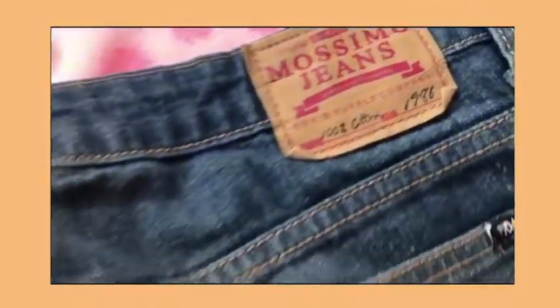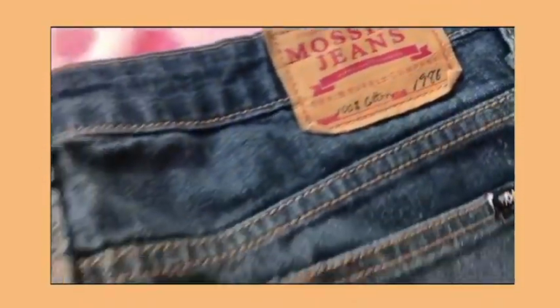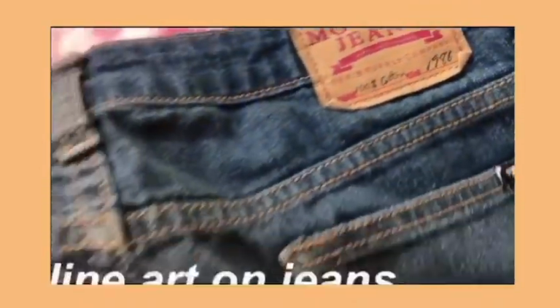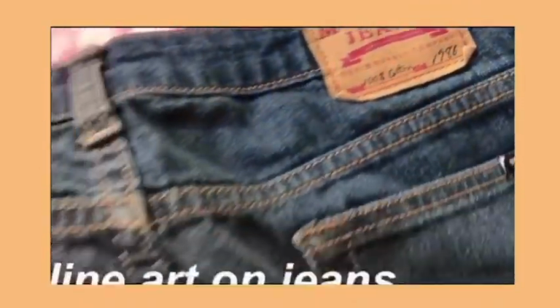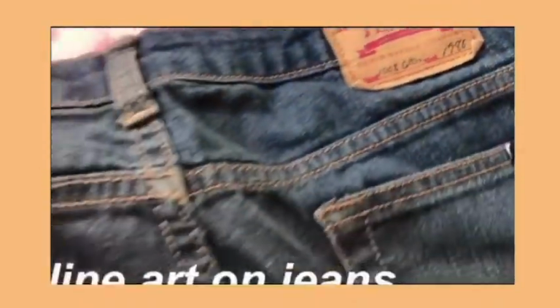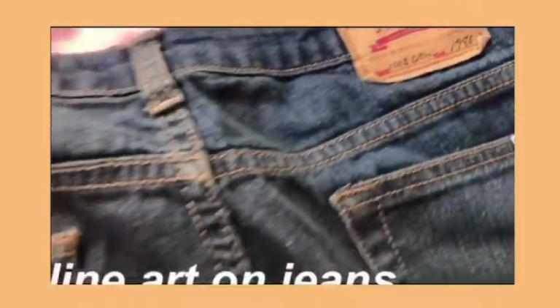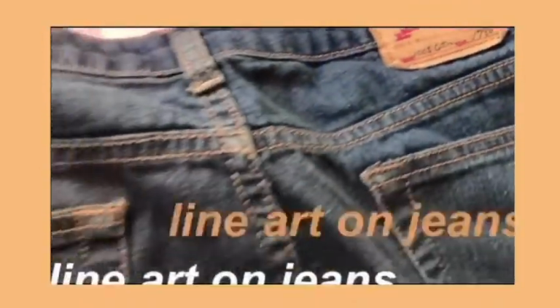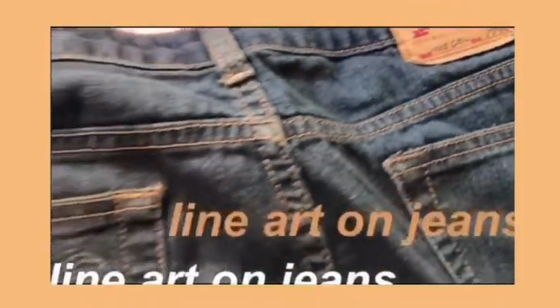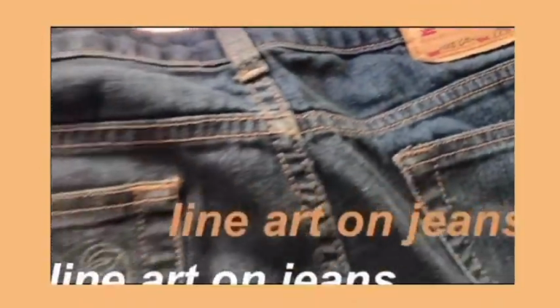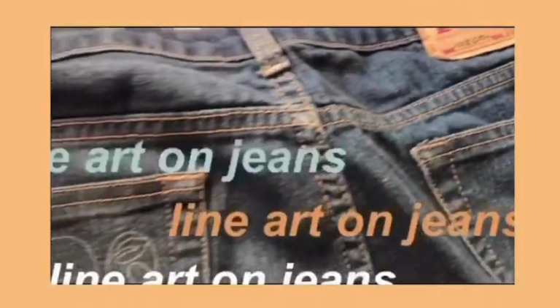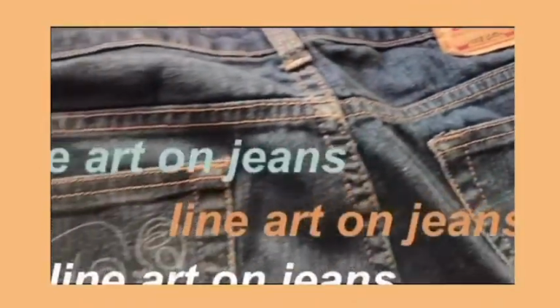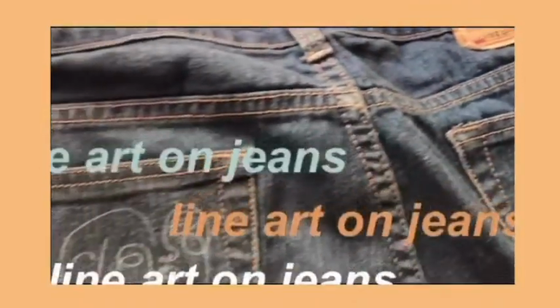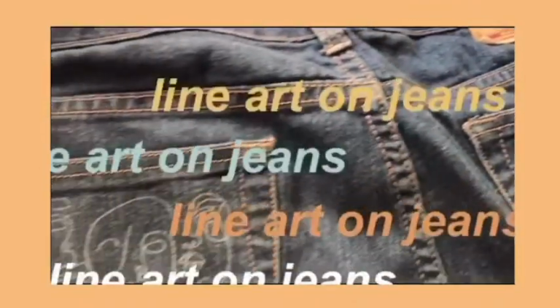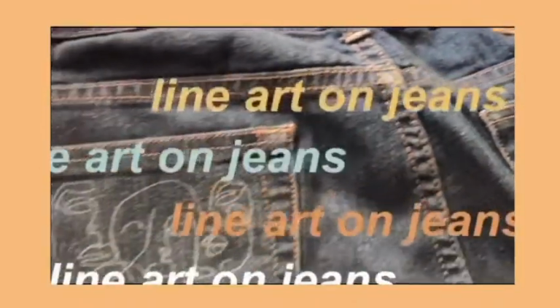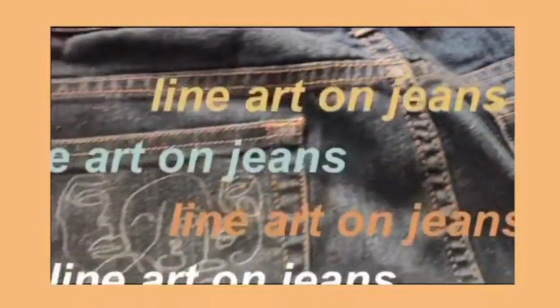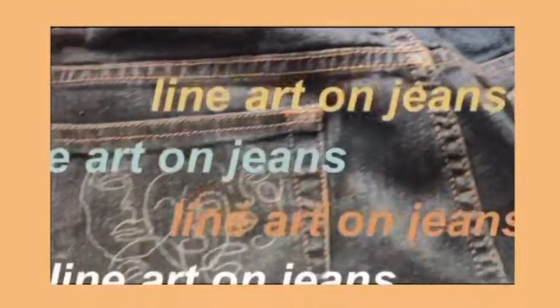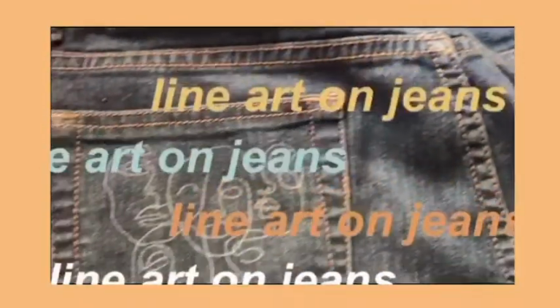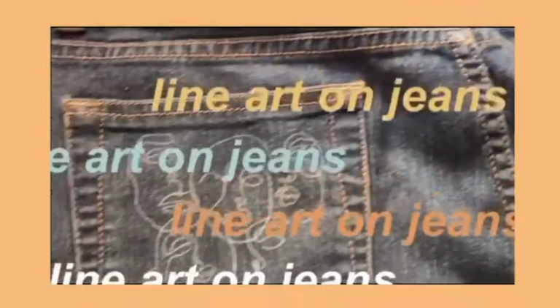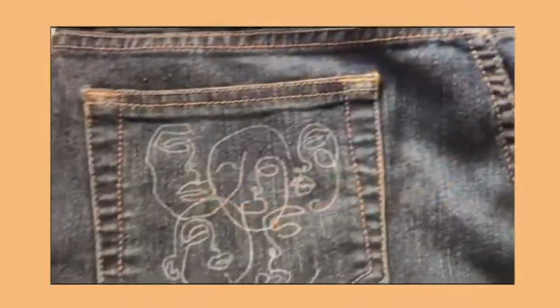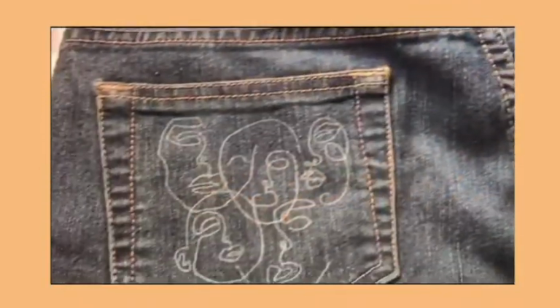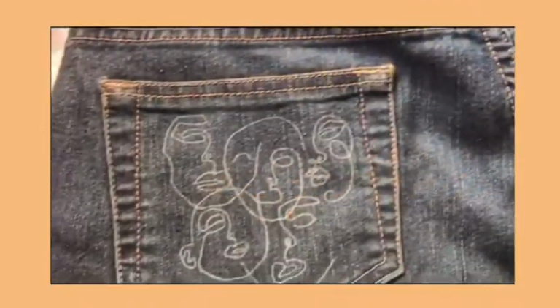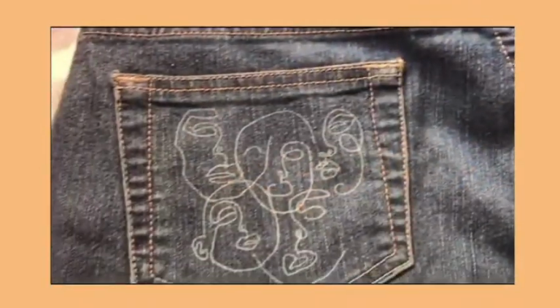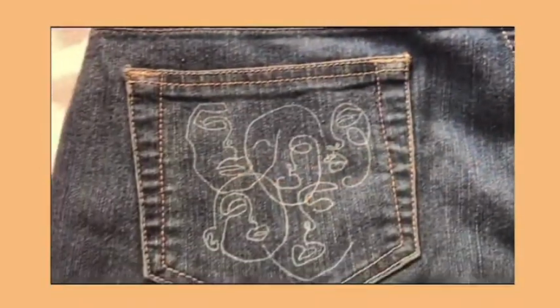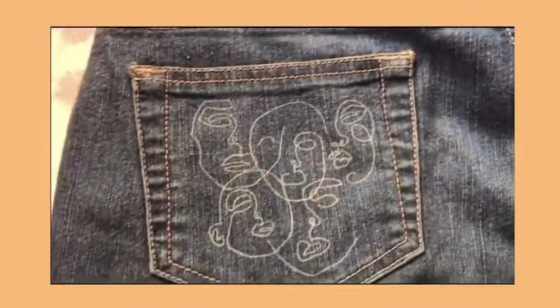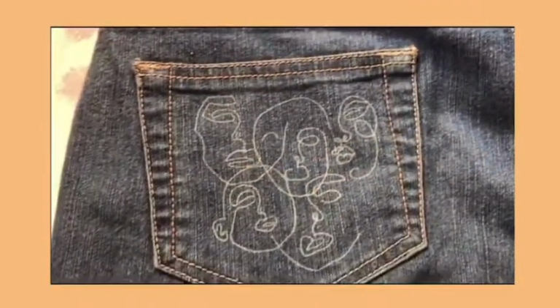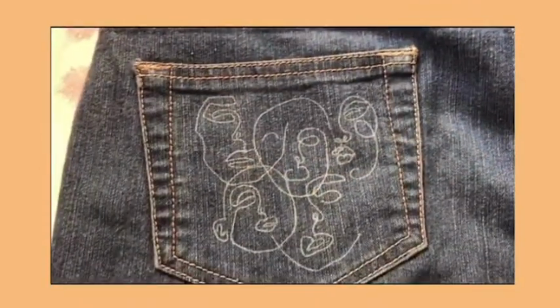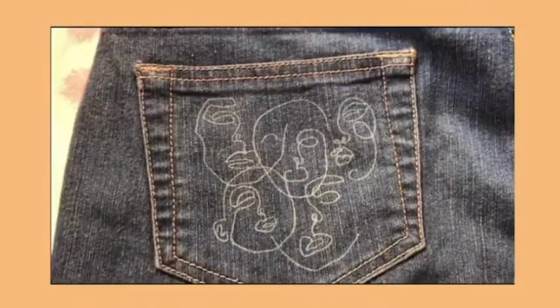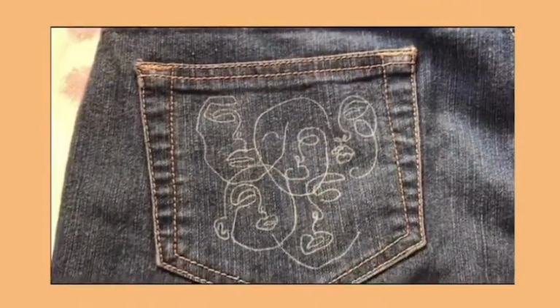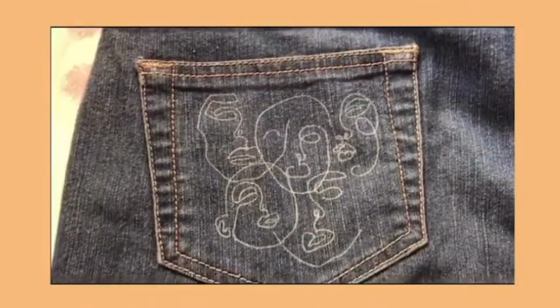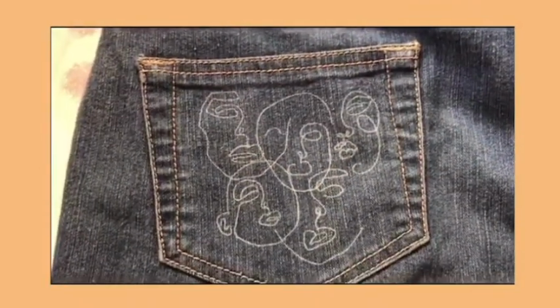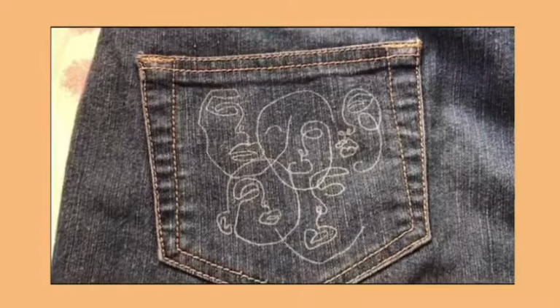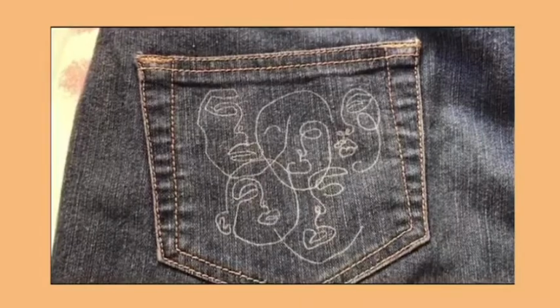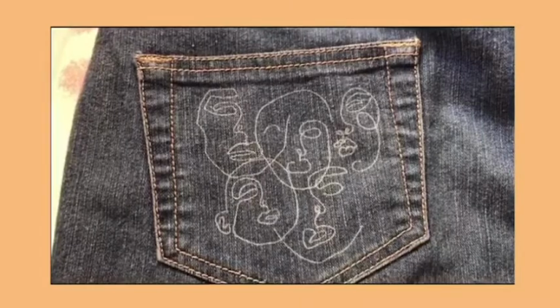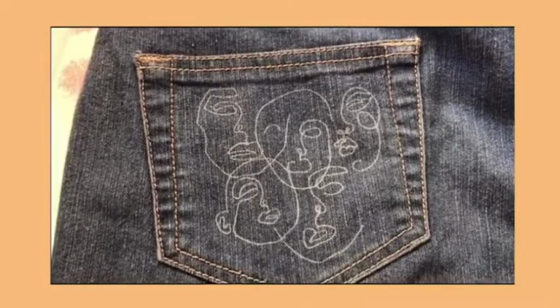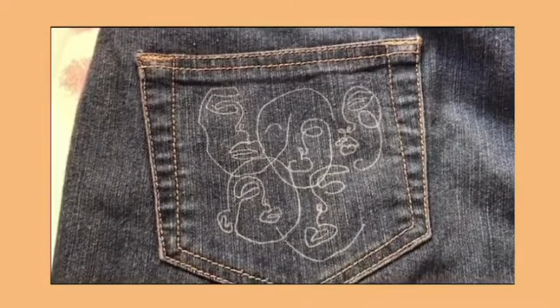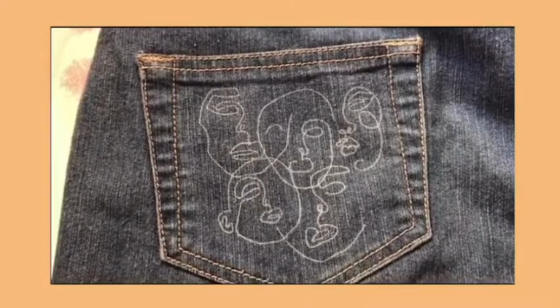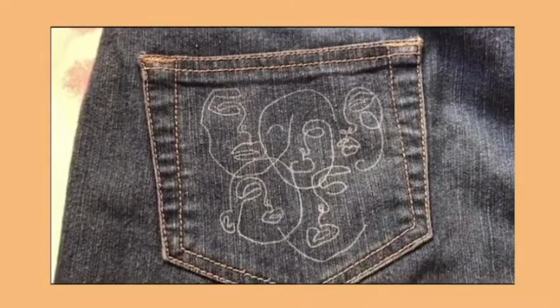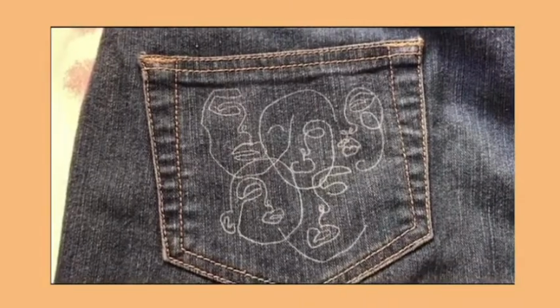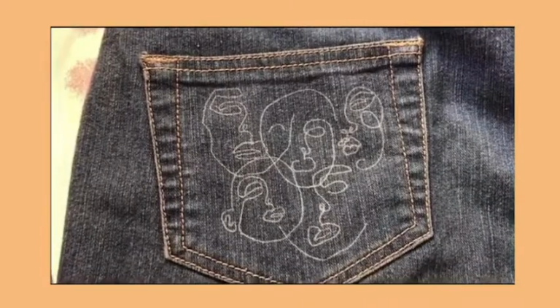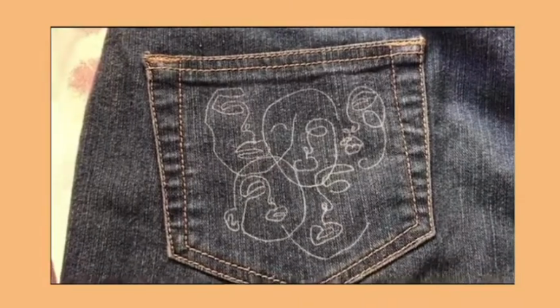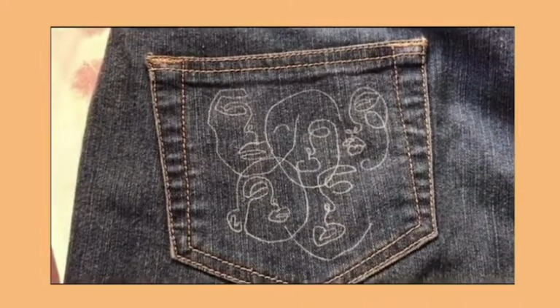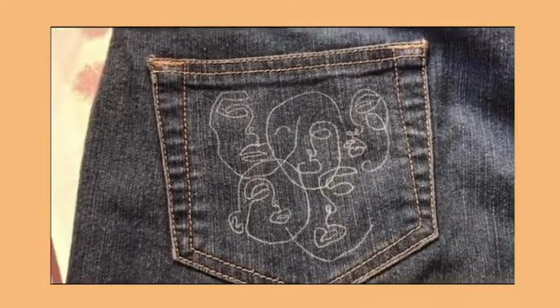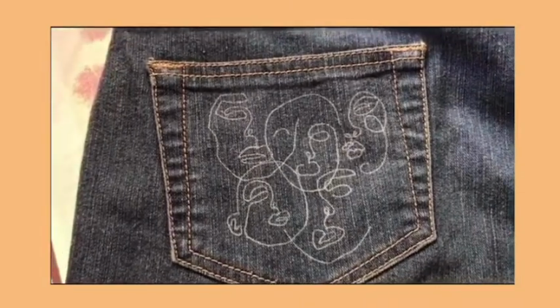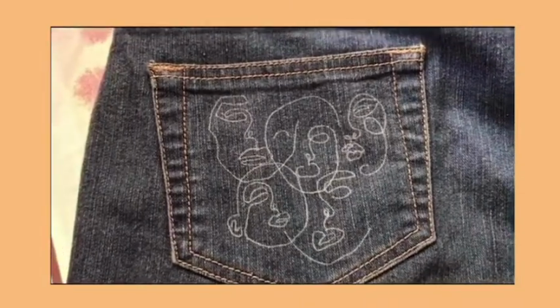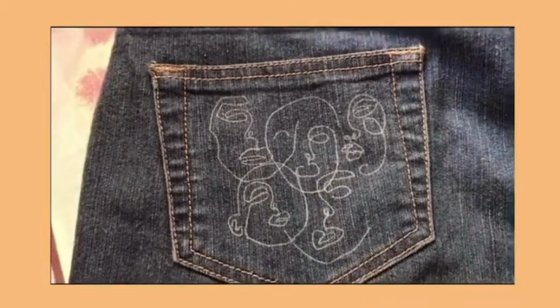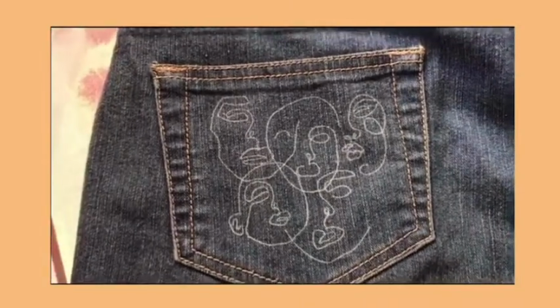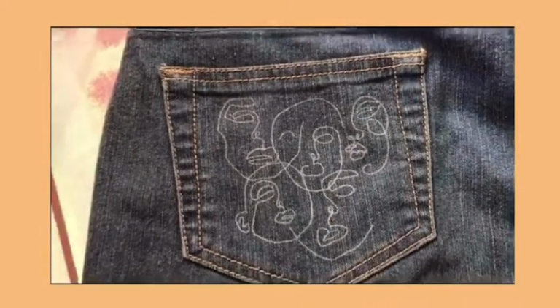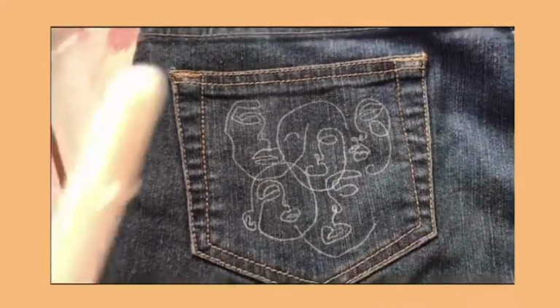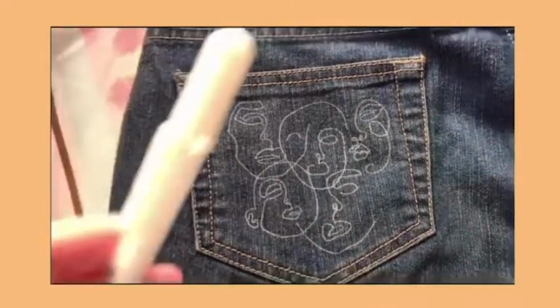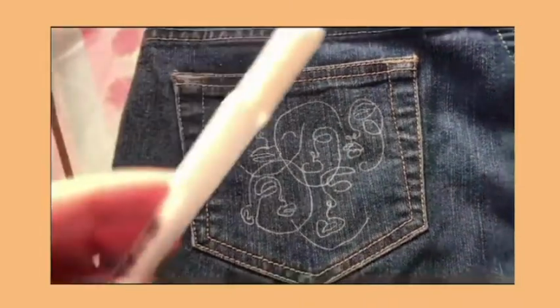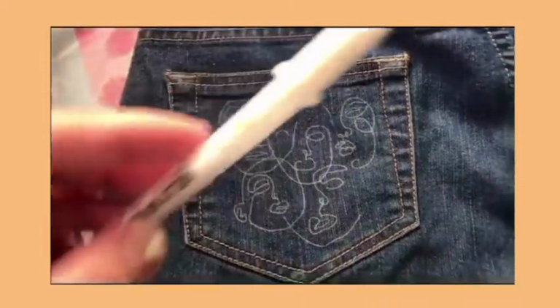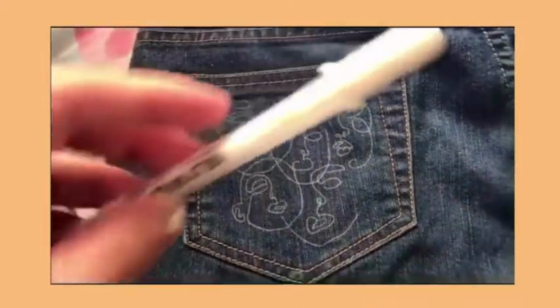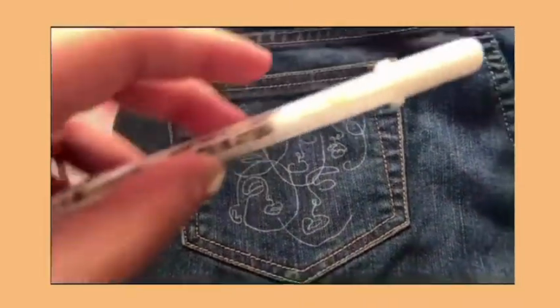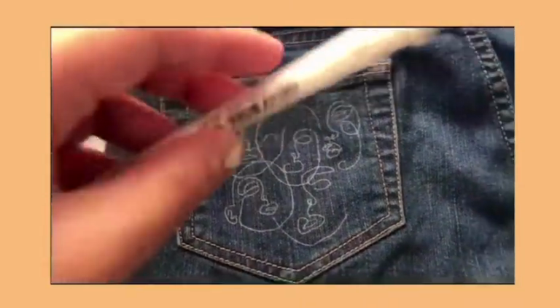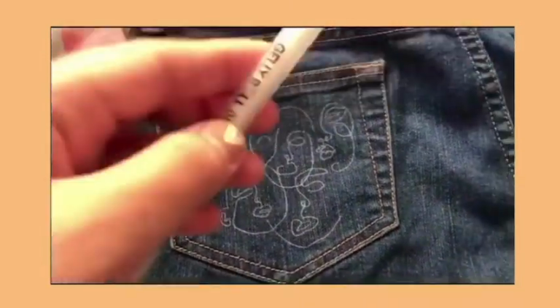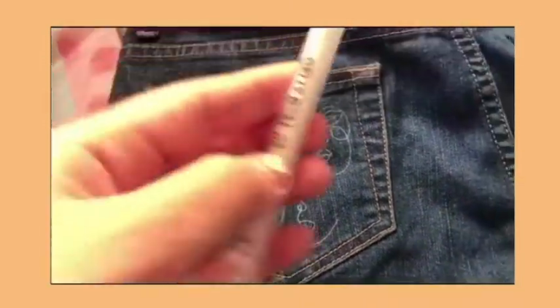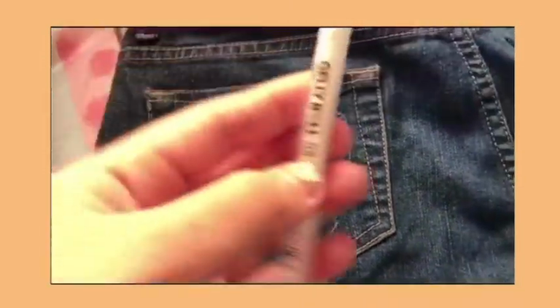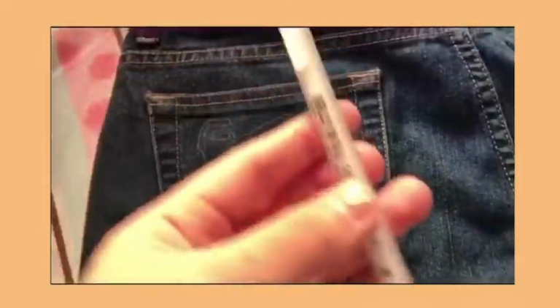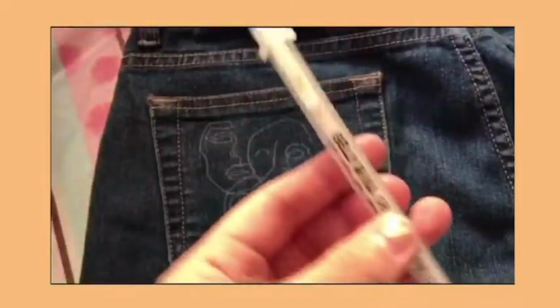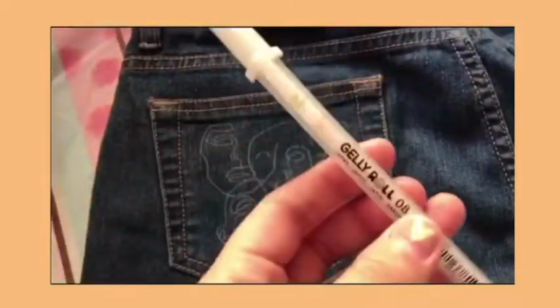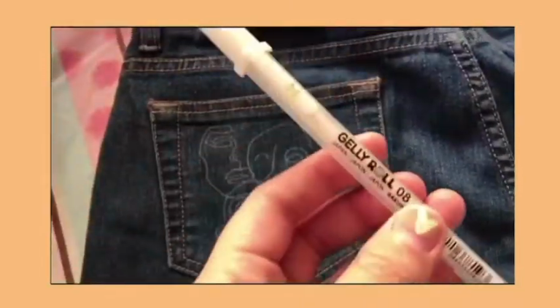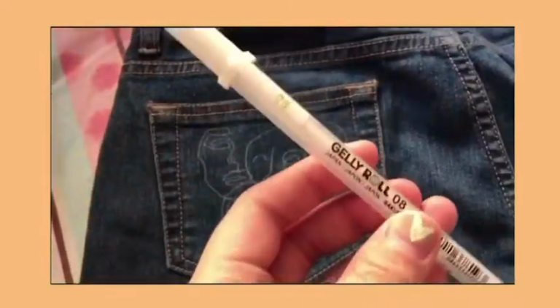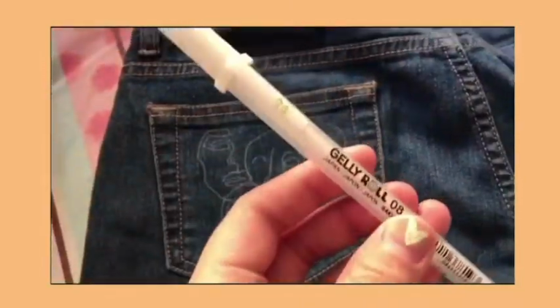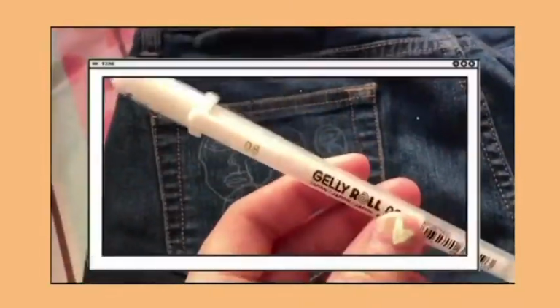Today I'll be starting off with line art on jeans, which isn't my design because I found it on Pinterest, and I'll be using this jelly roll white pen for the guide.